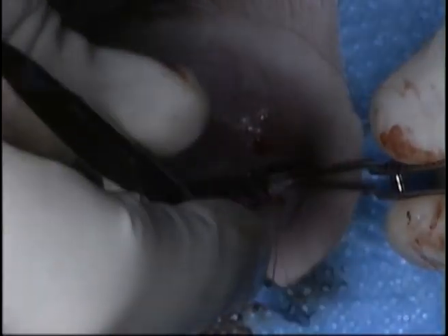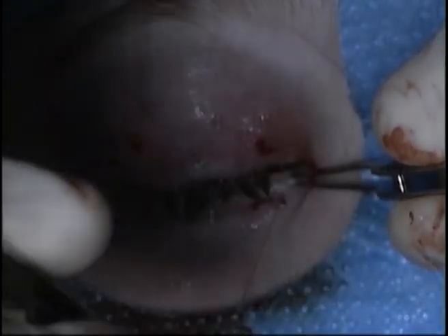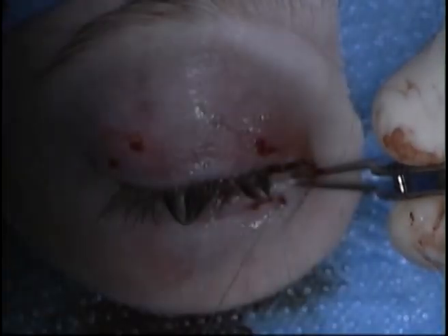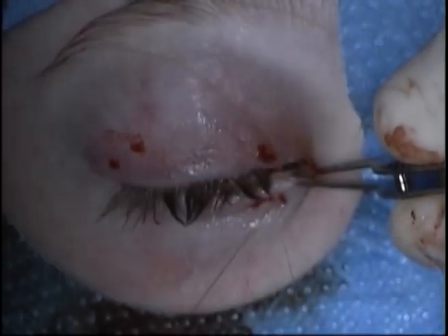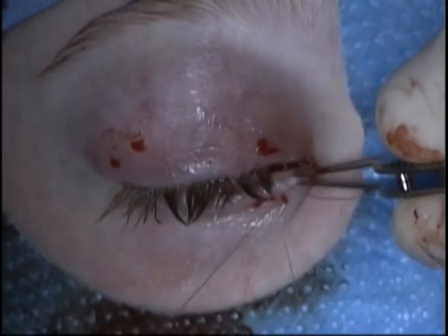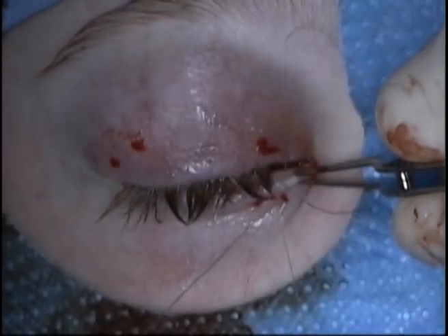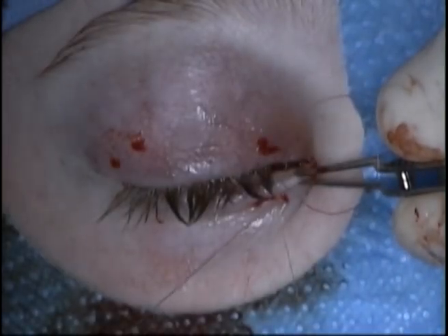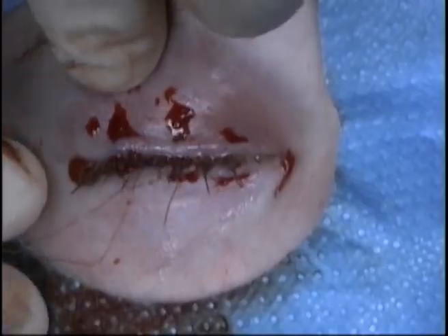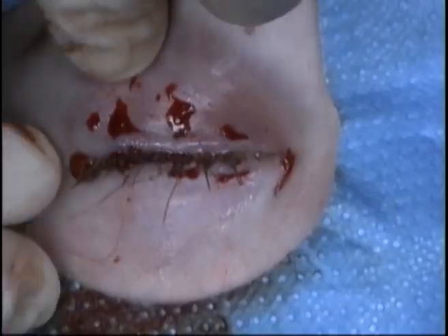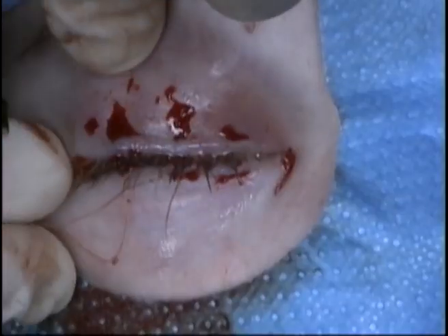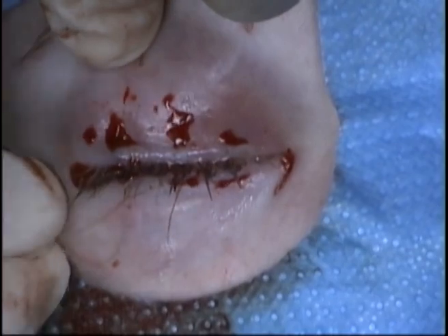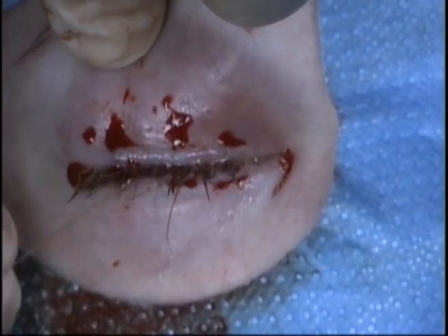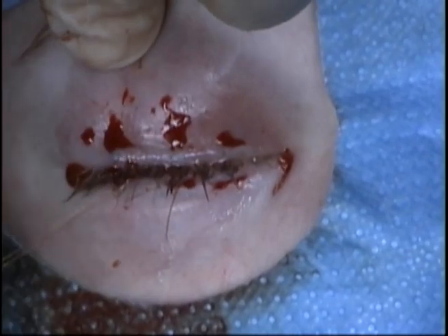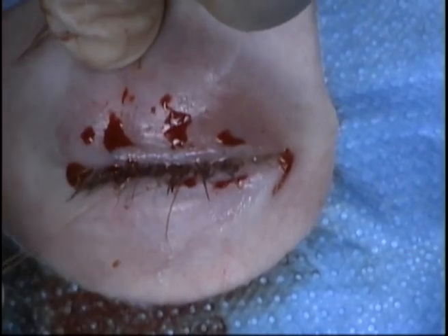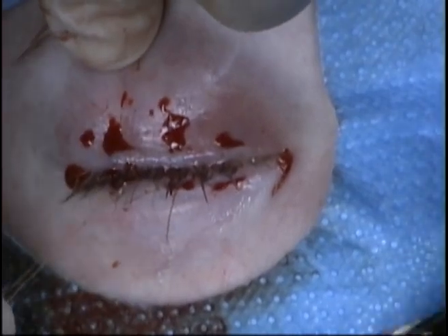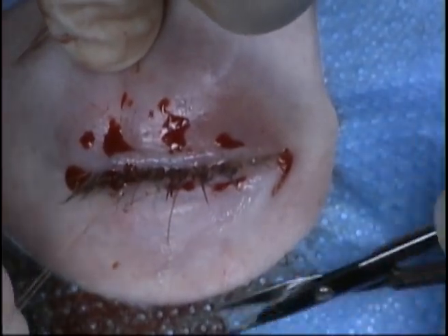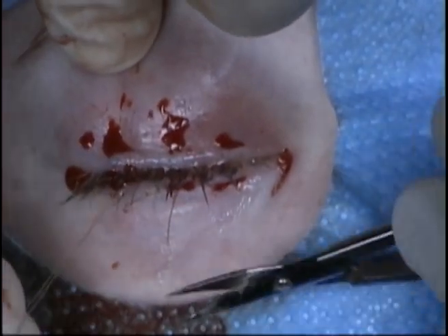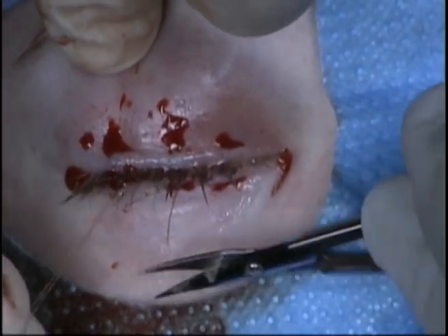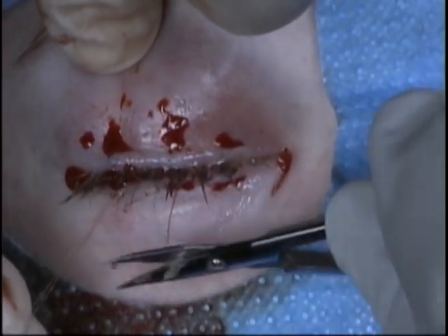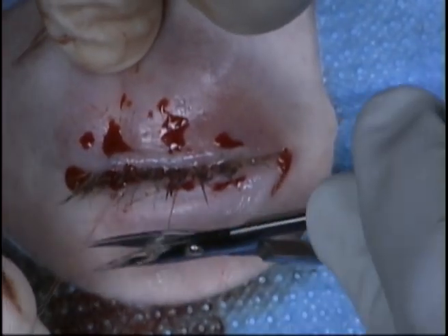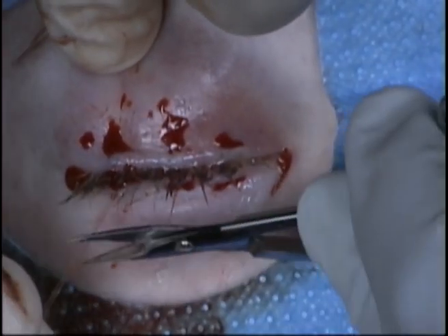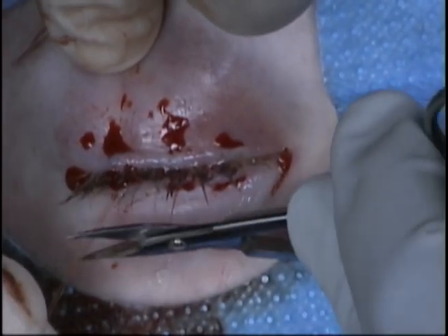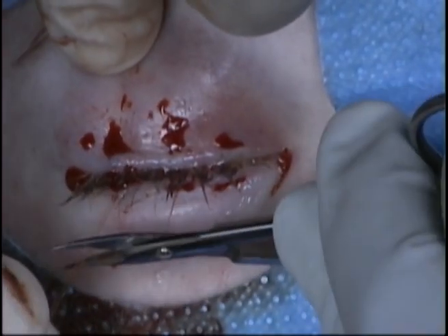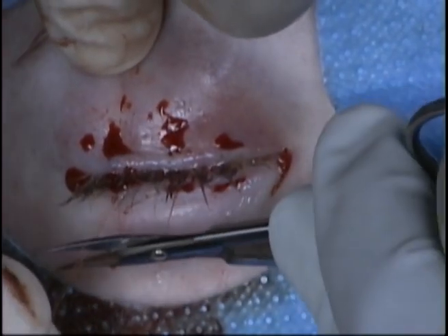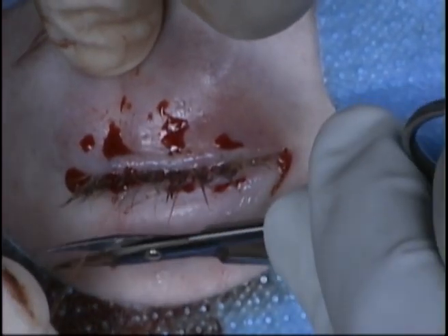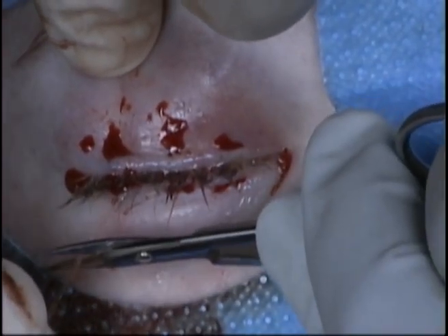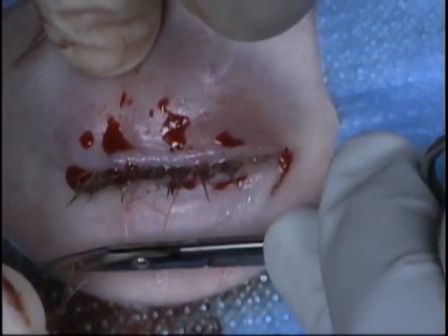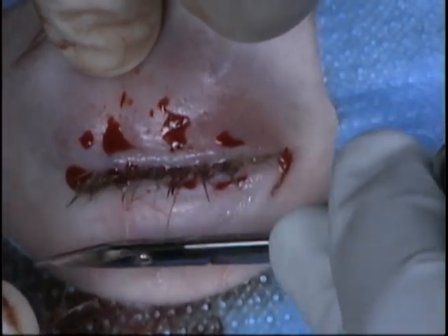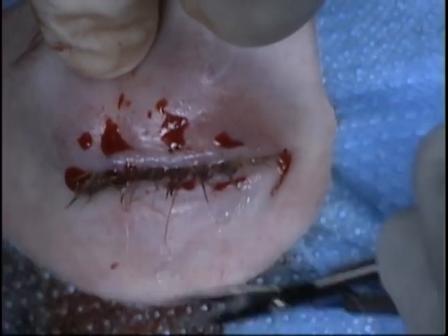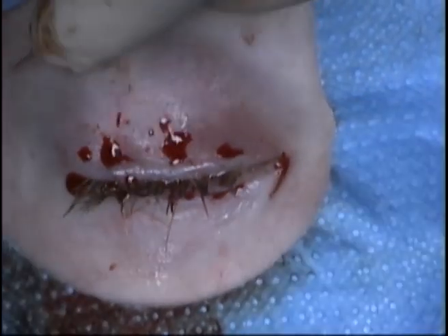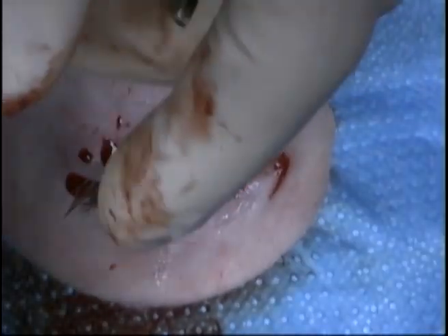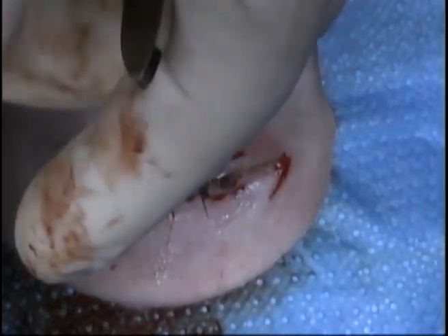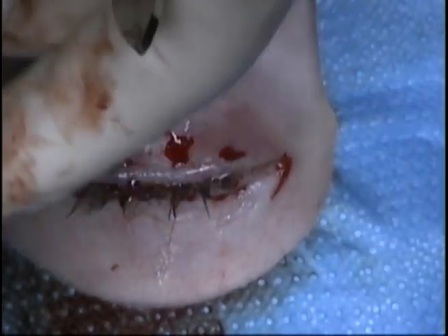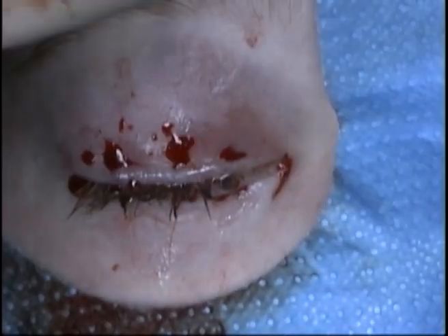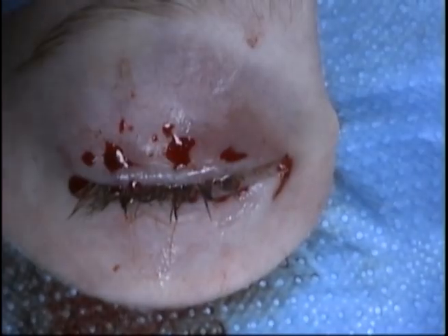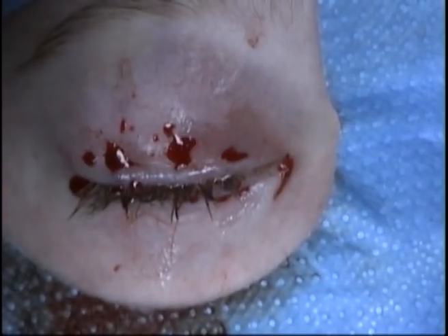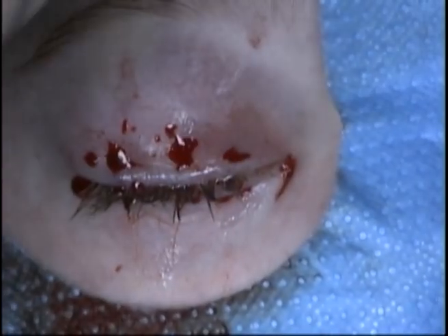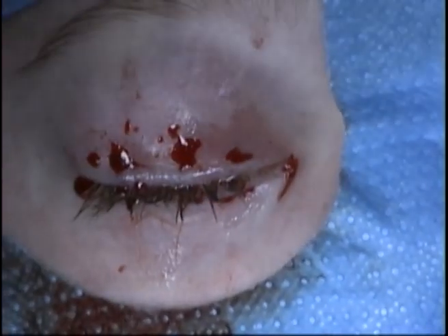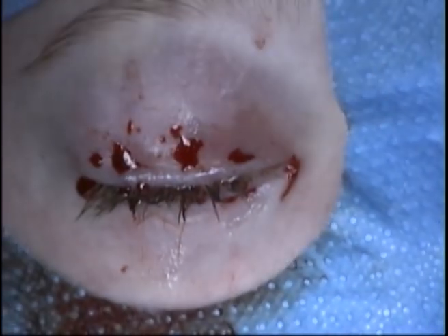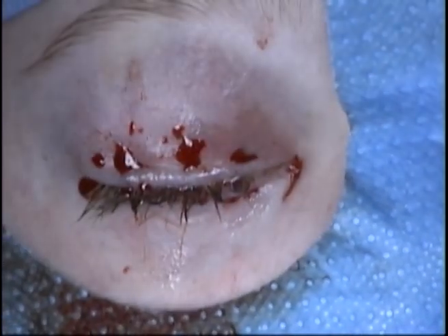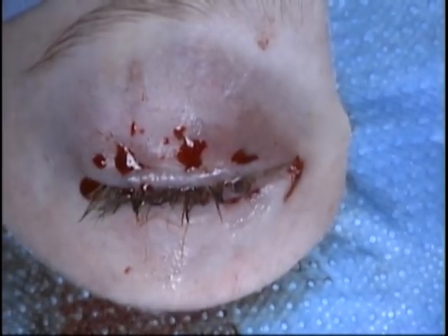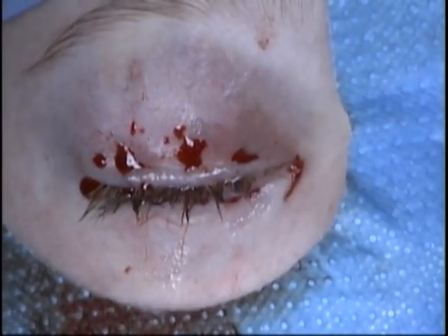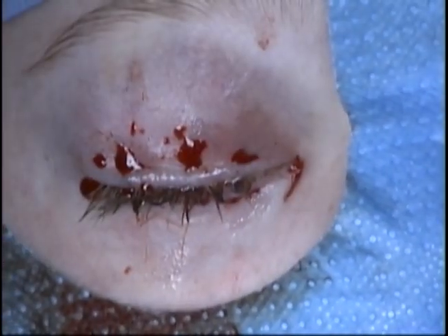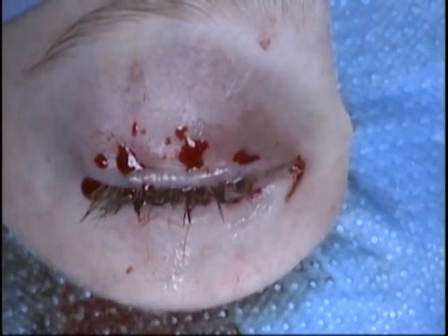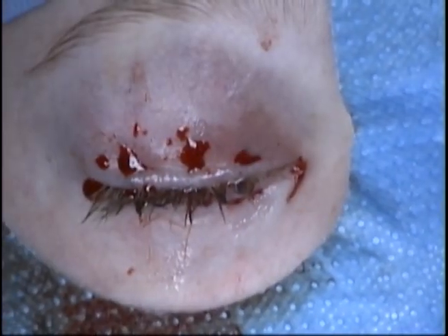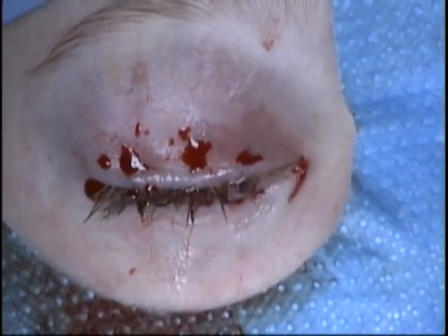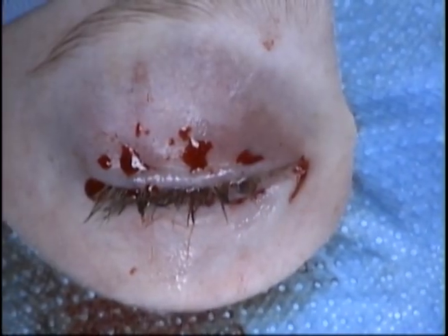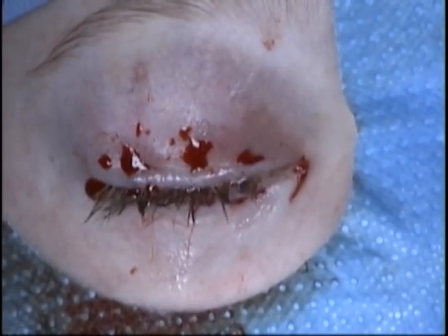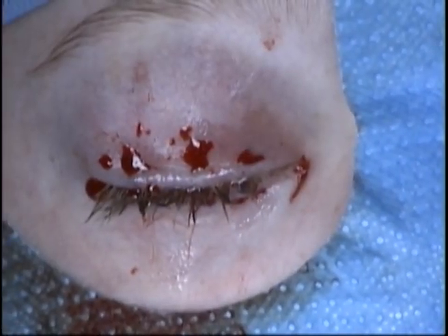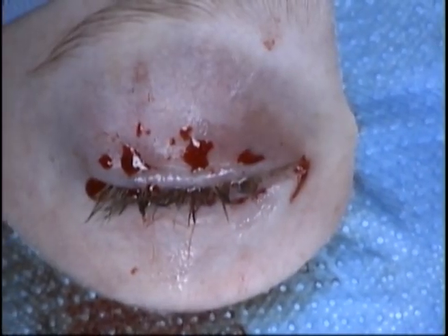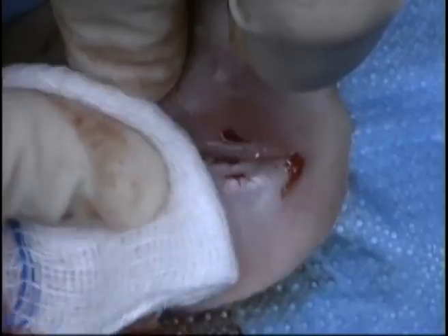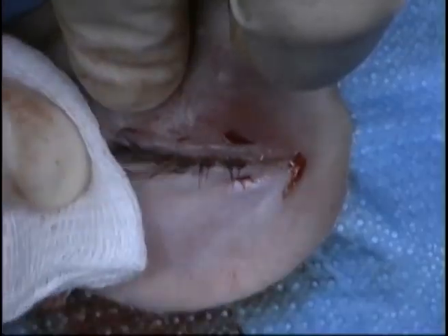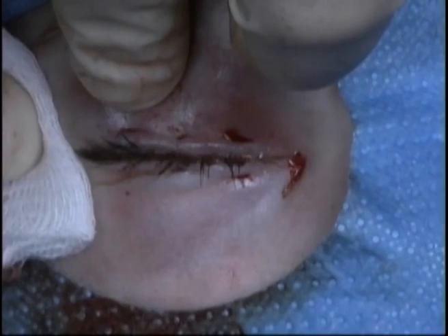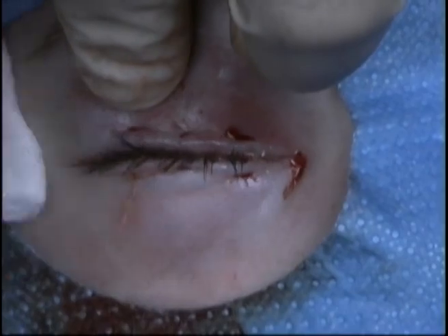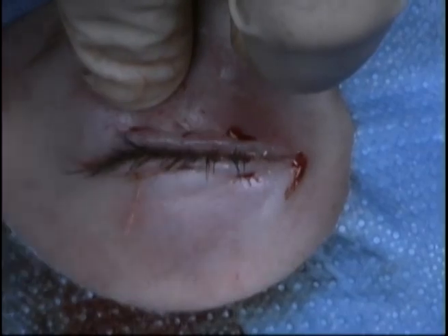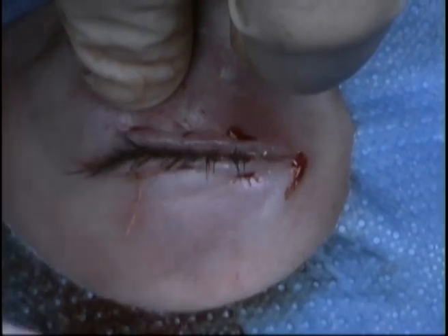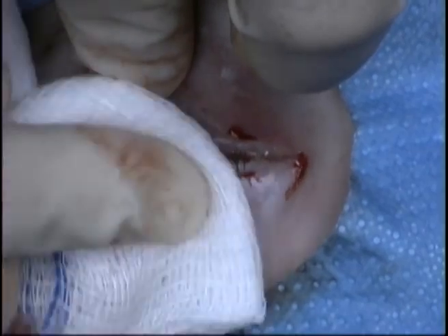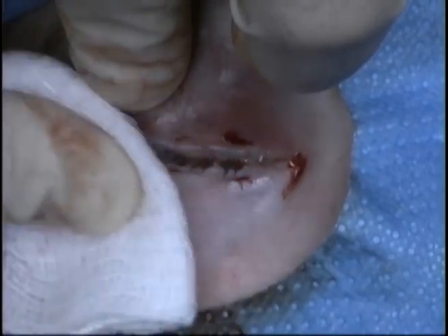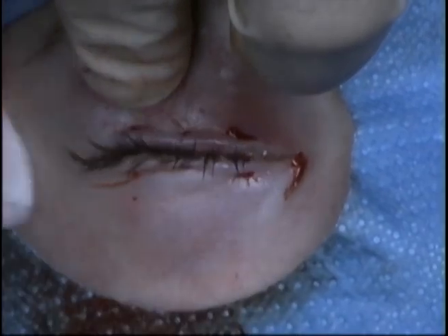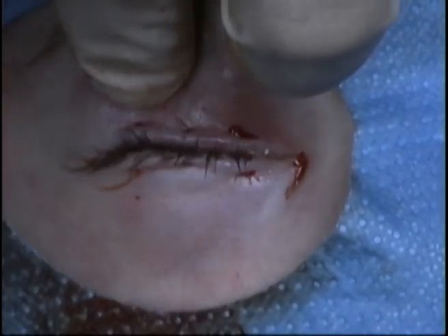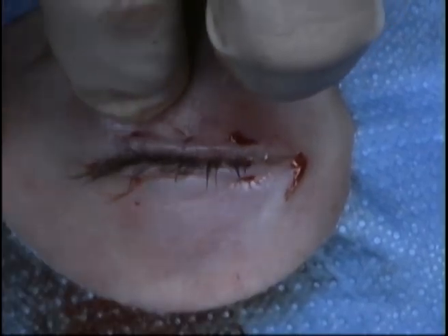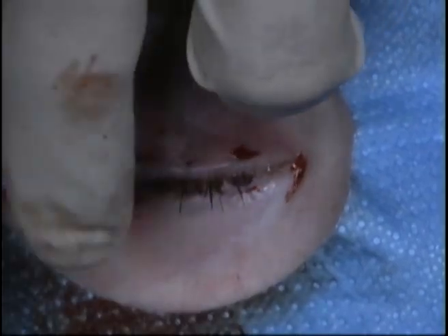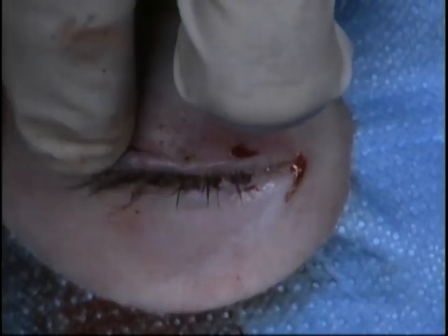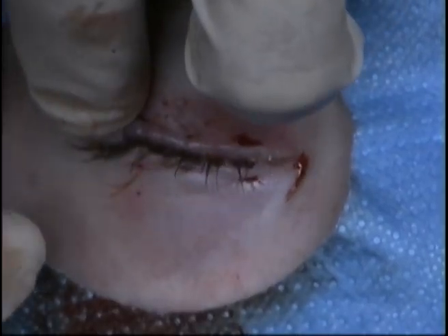At the end of the case, an eye pad is placed and the patient will return in approximately one week.